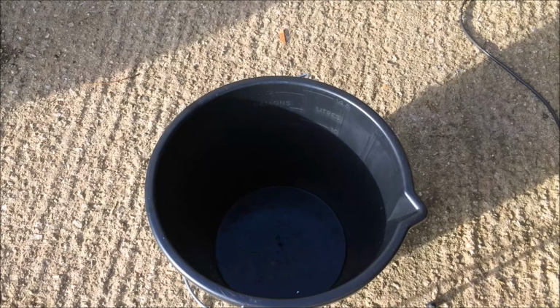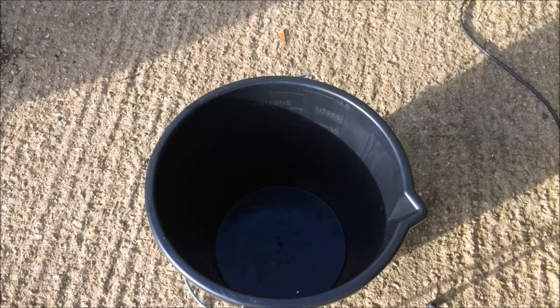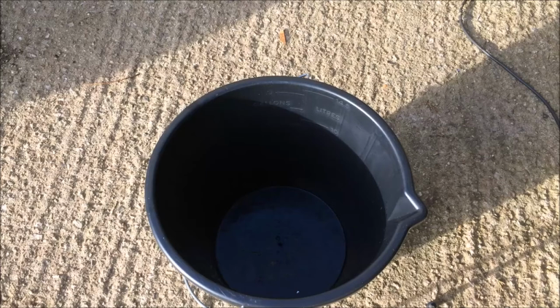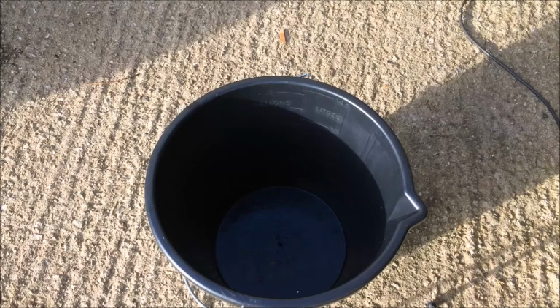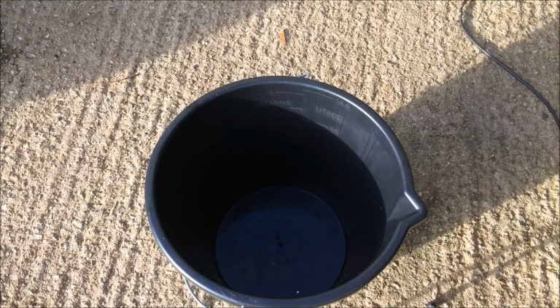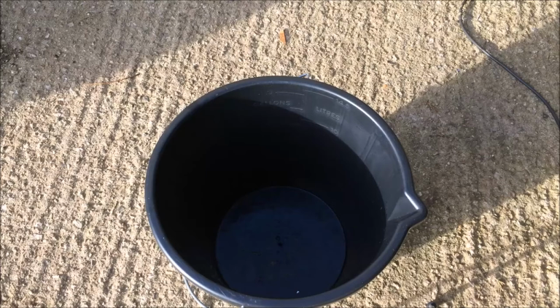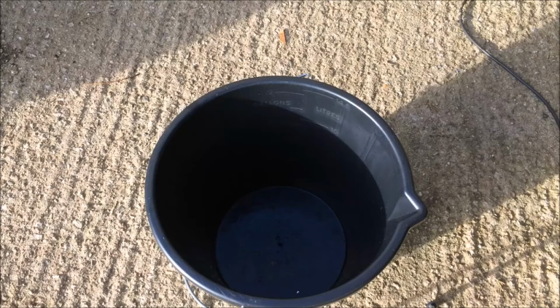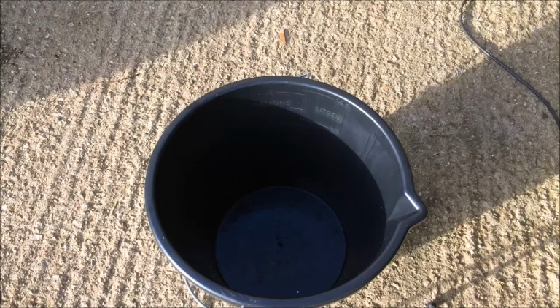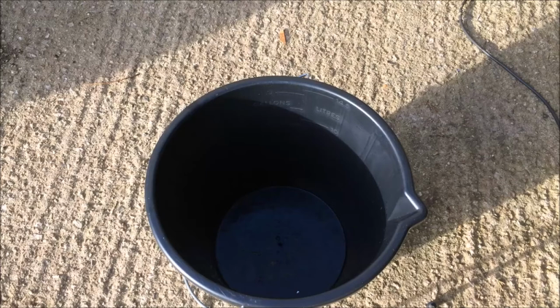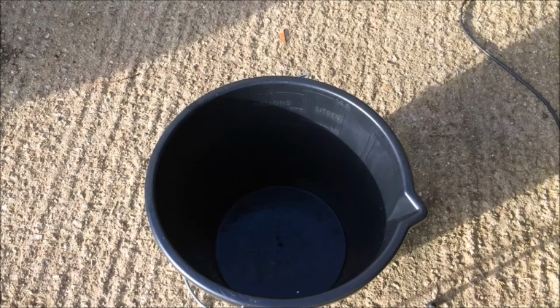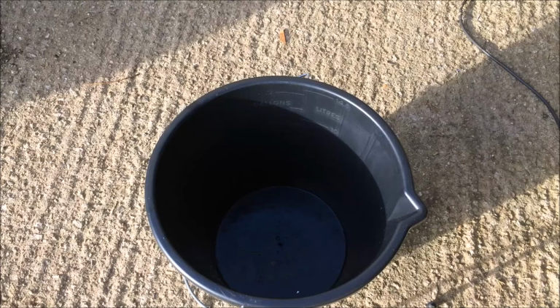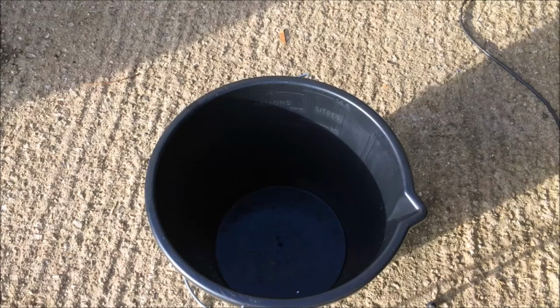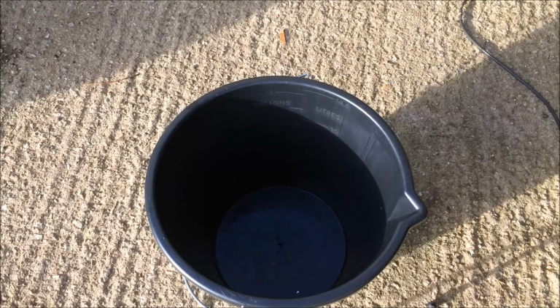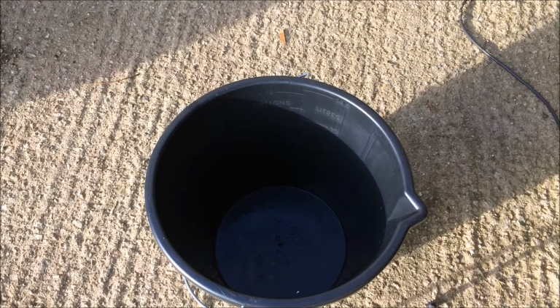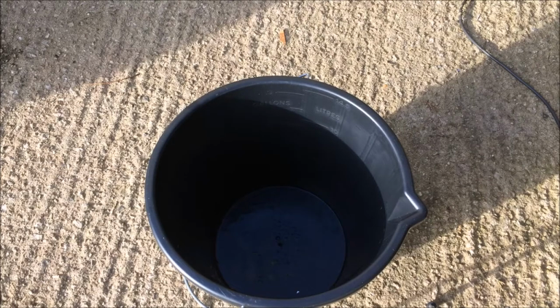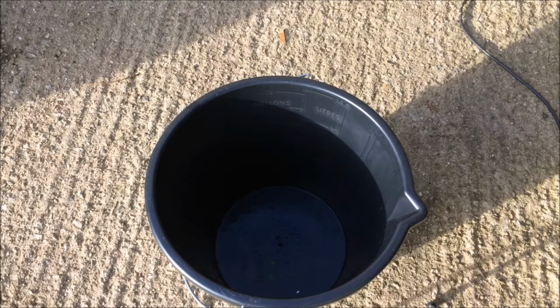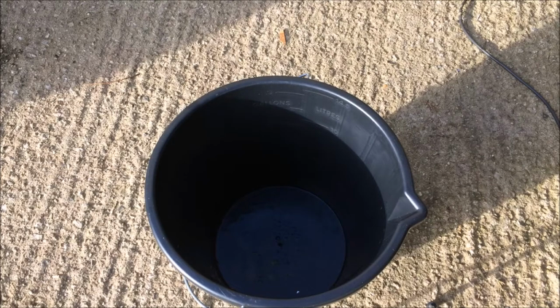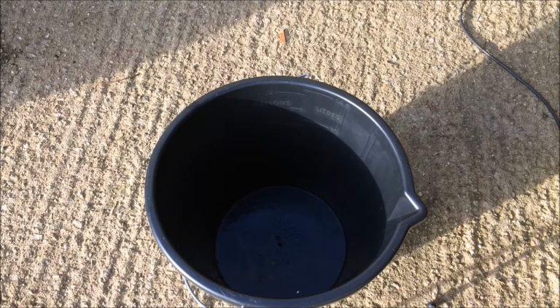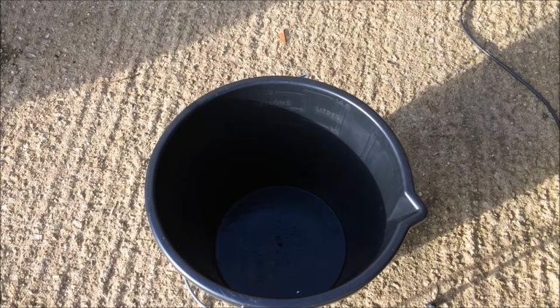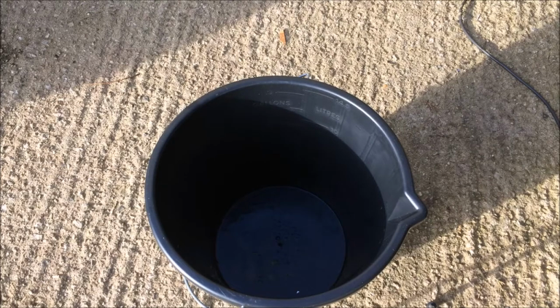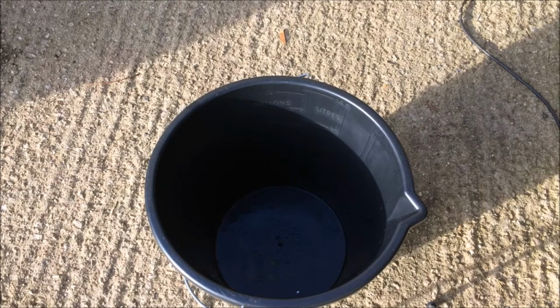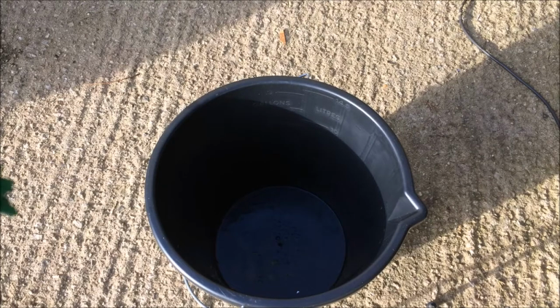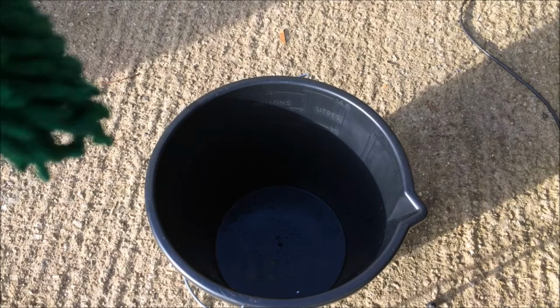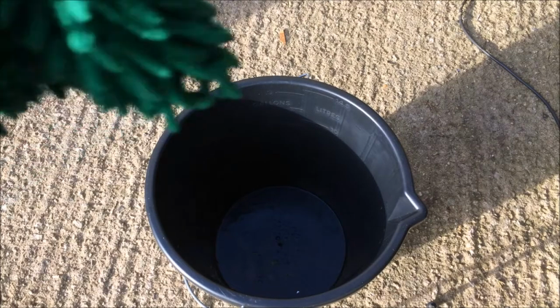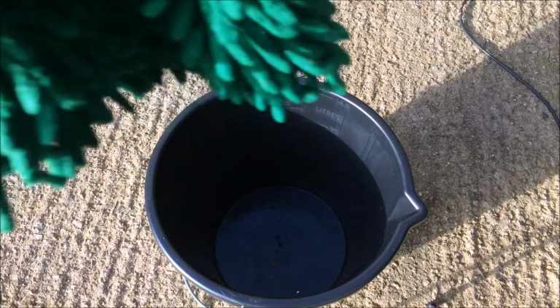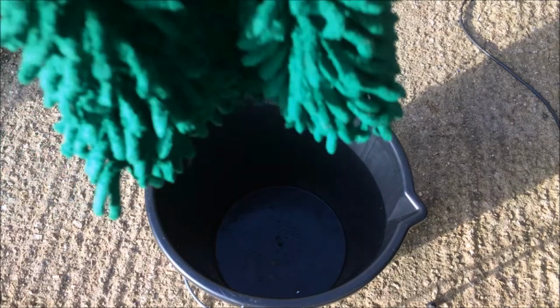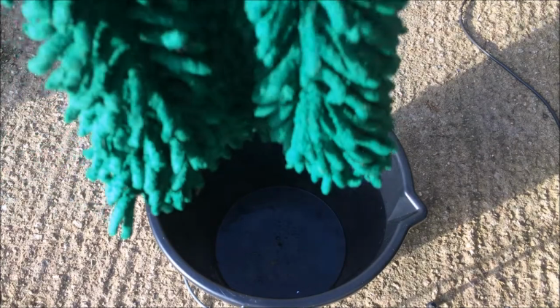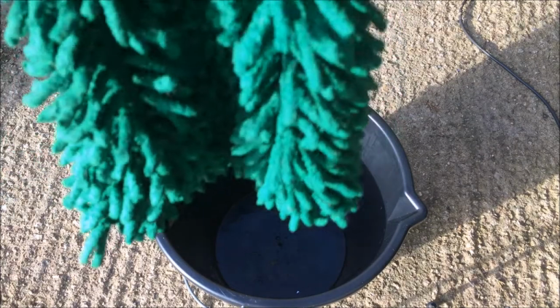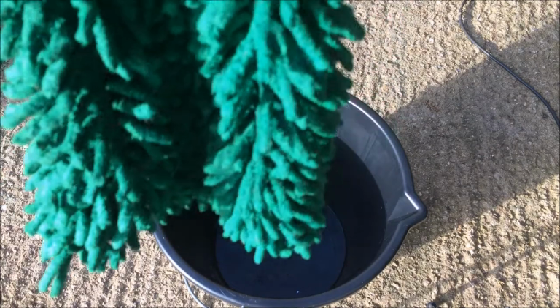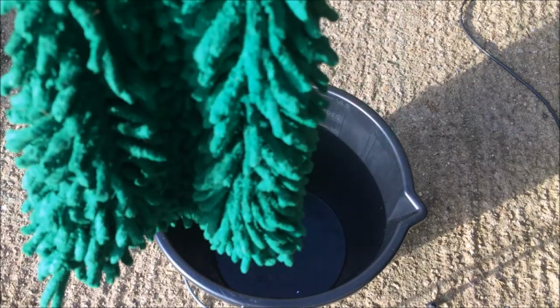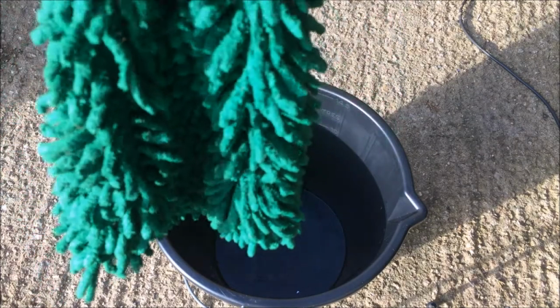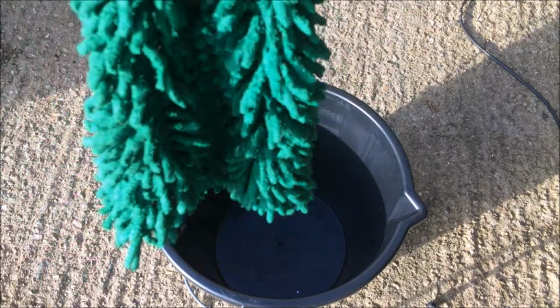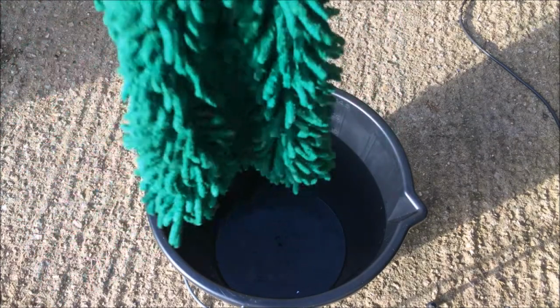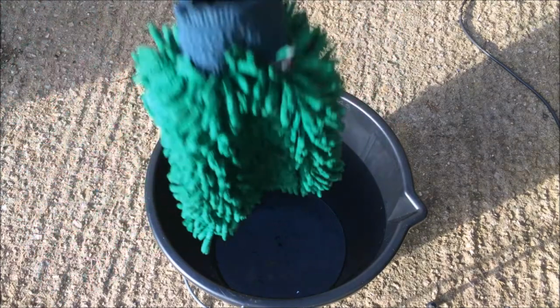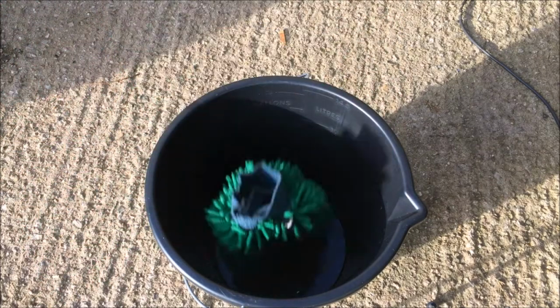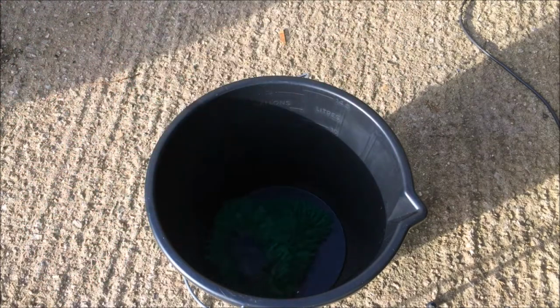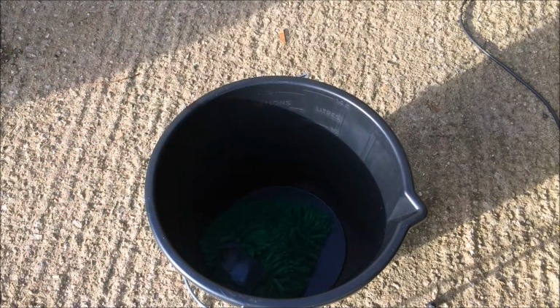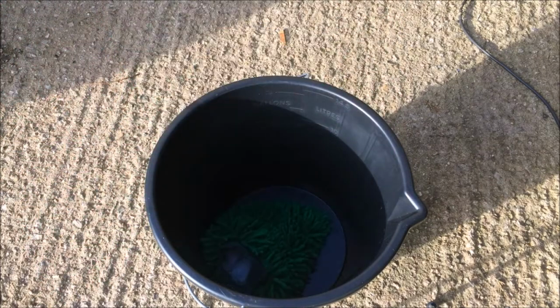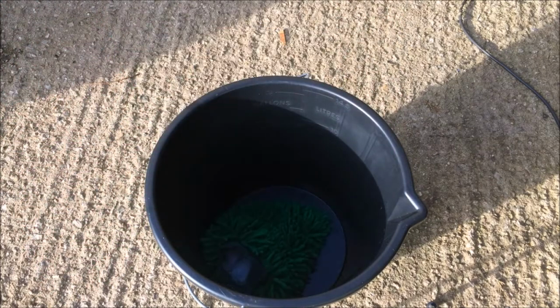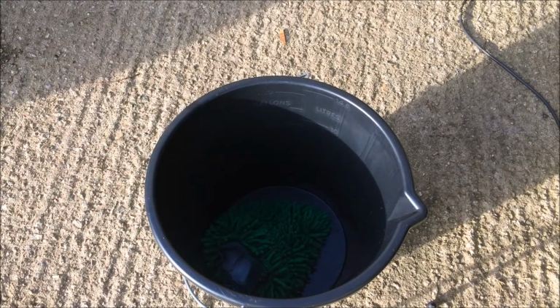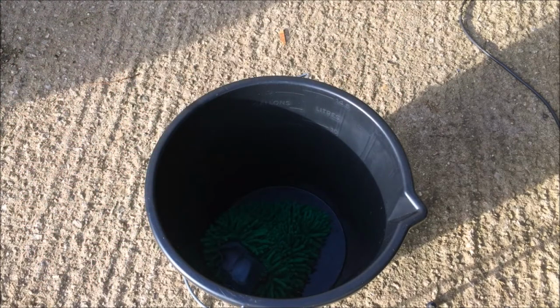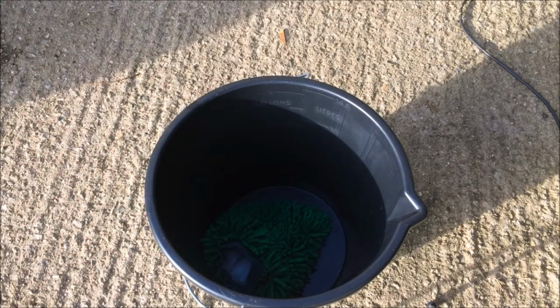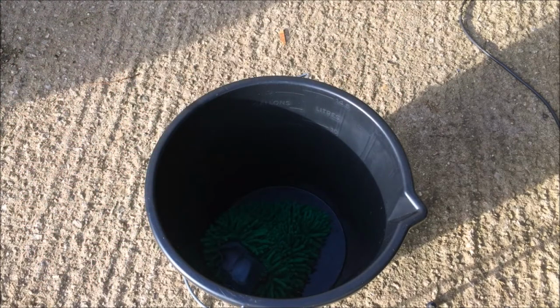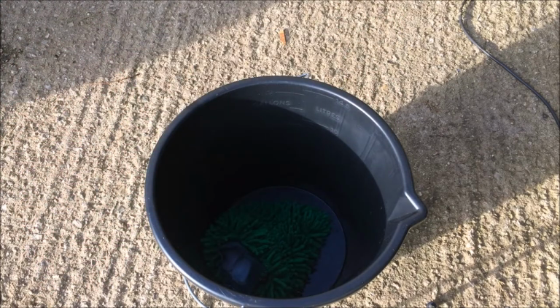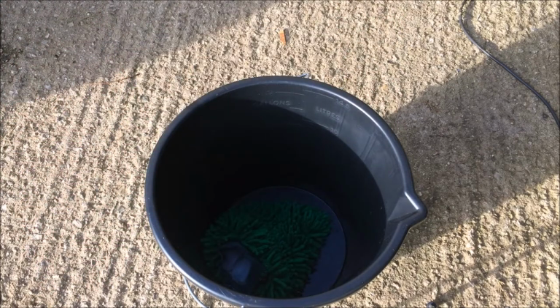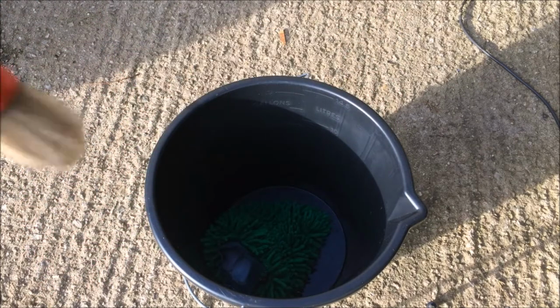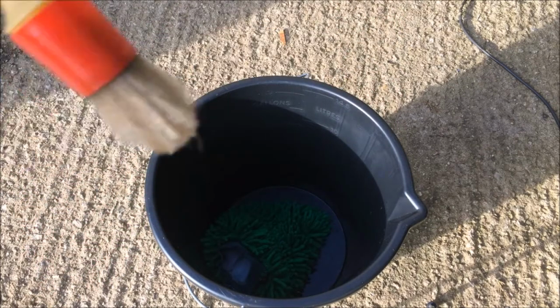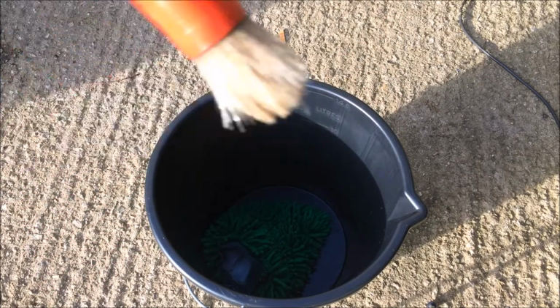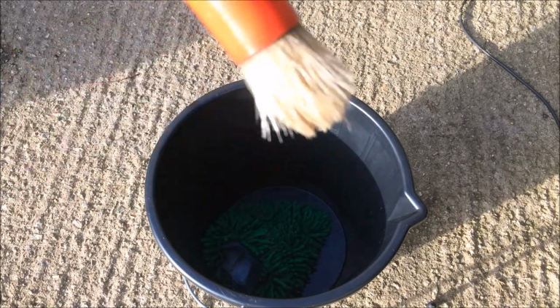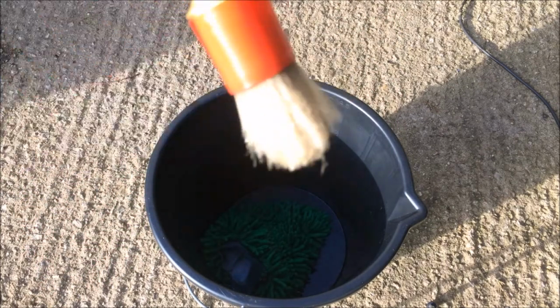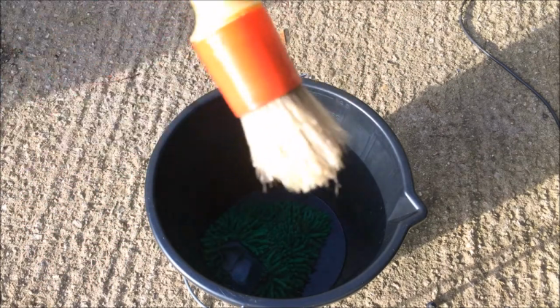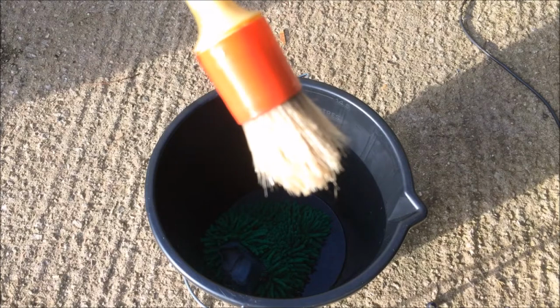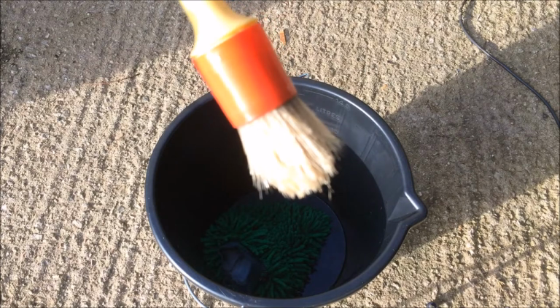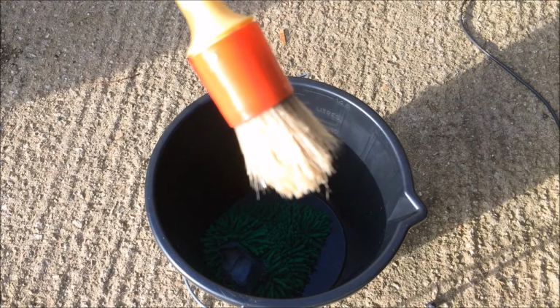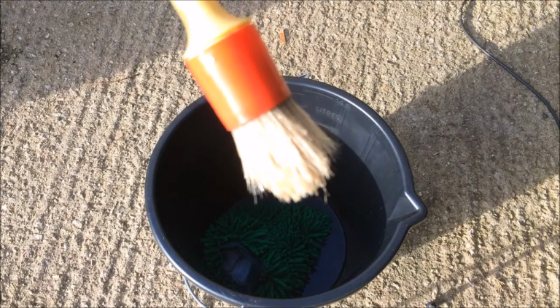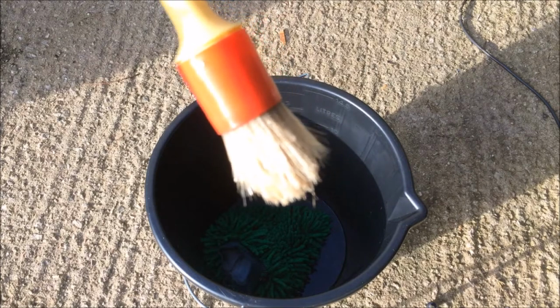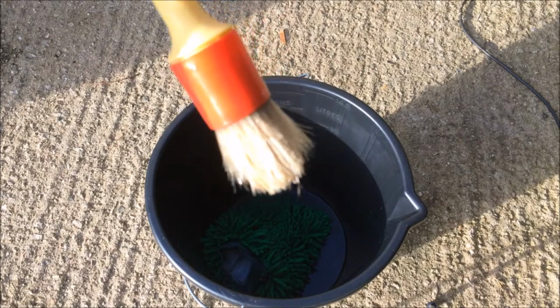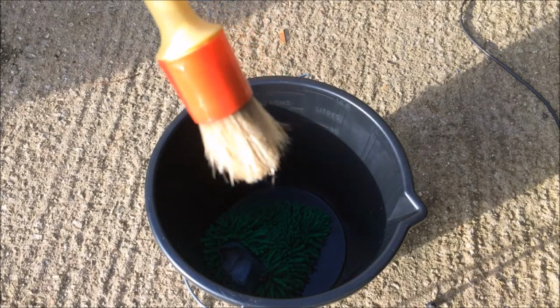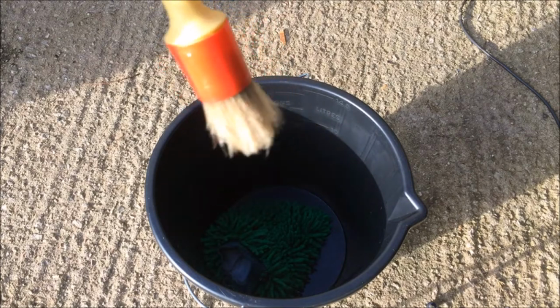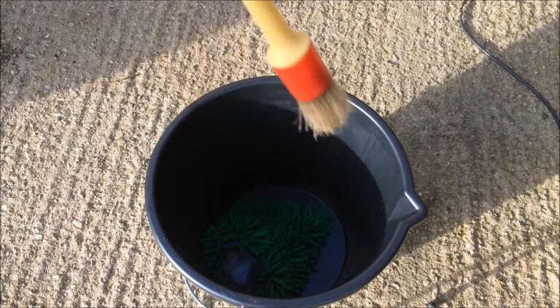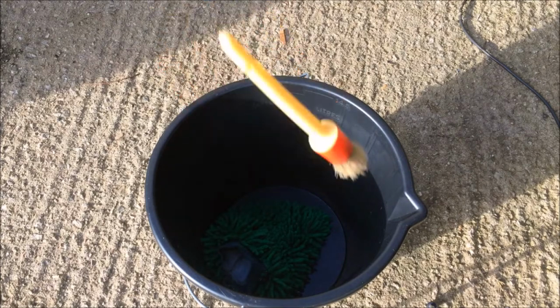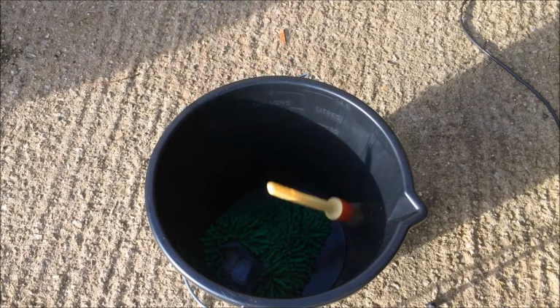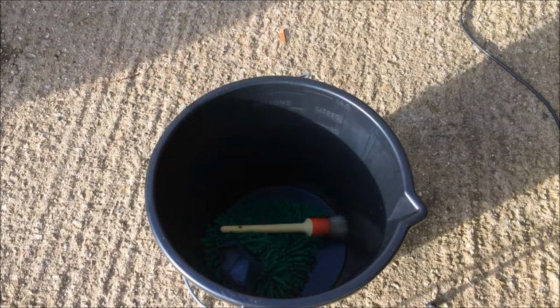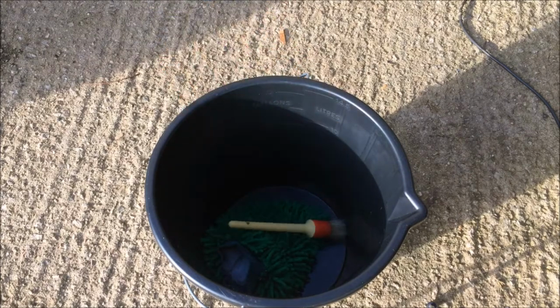Hey guys, it's JC49CarCleaning here and today we're reviewing AutoSmart's Acid-Free Smart Wheel Cleaner.